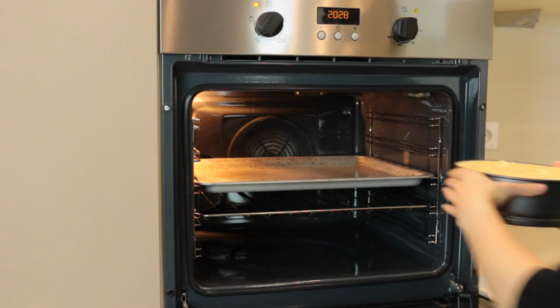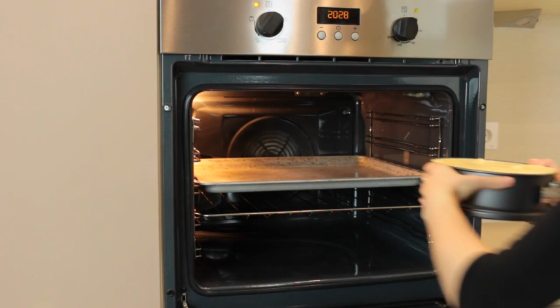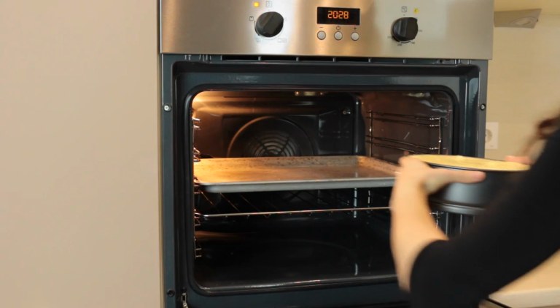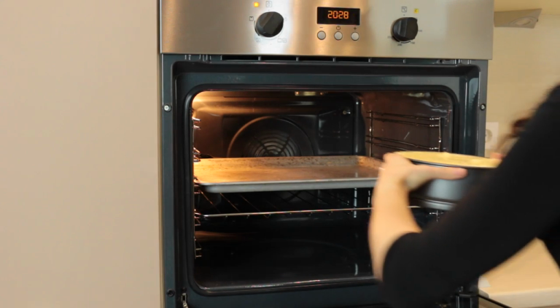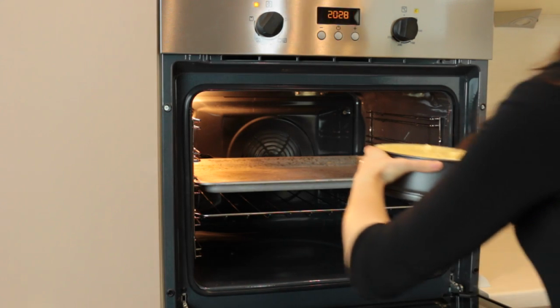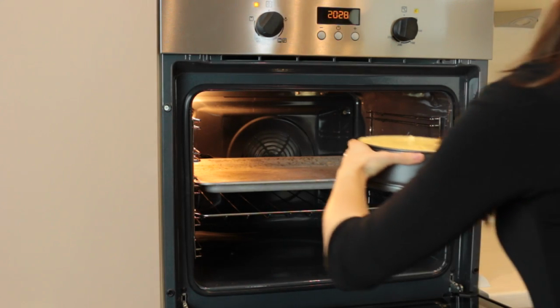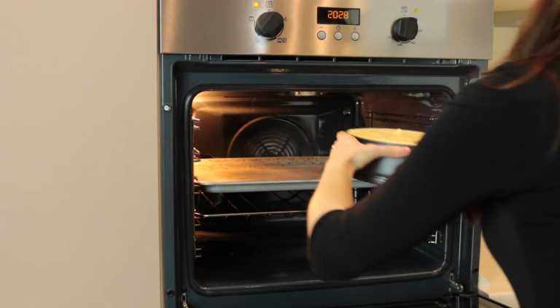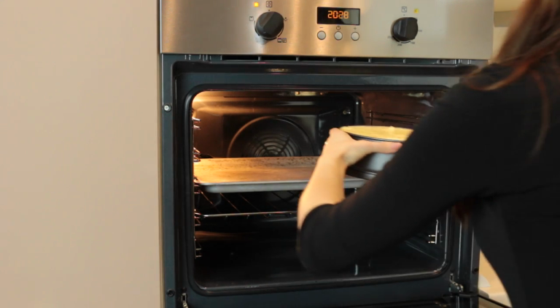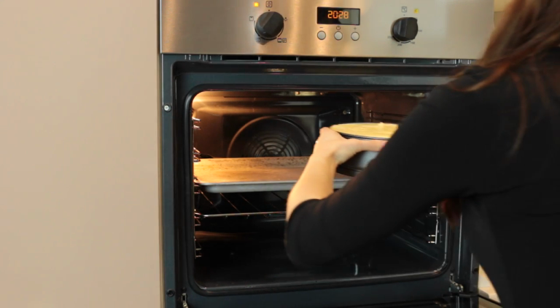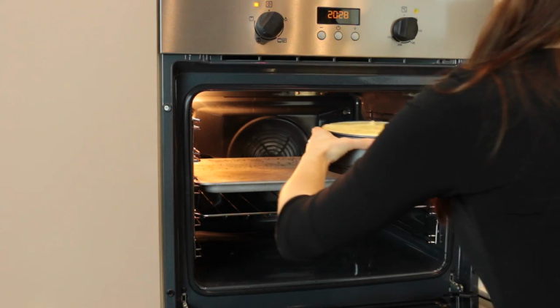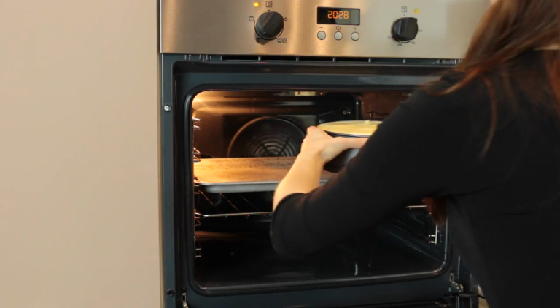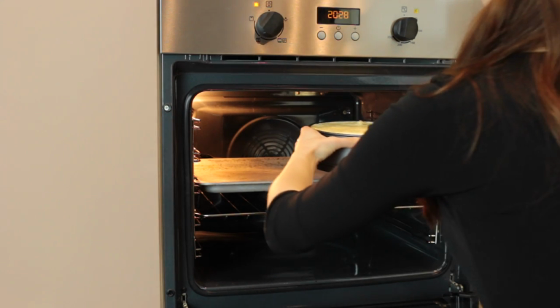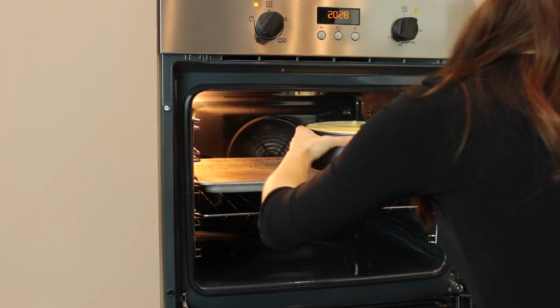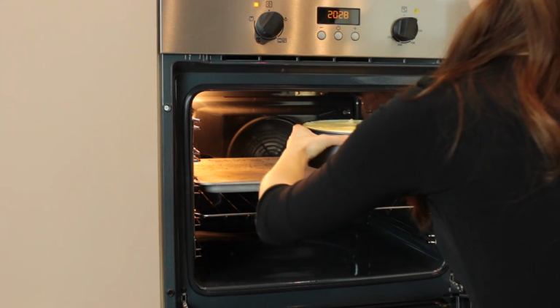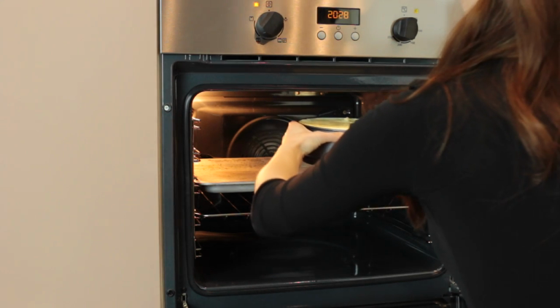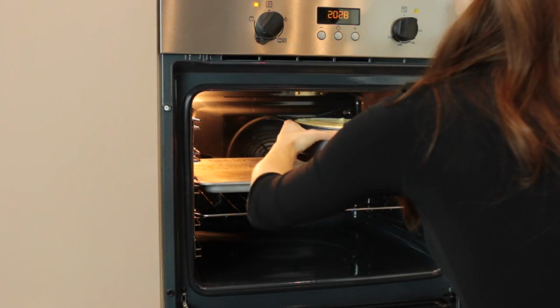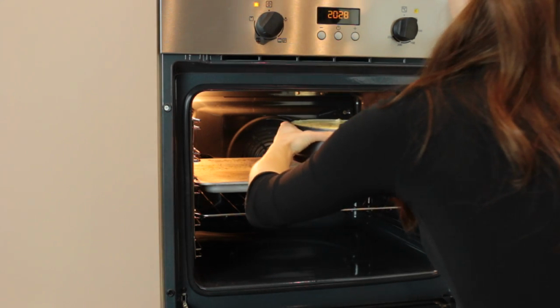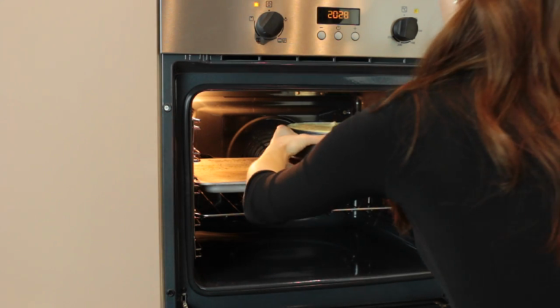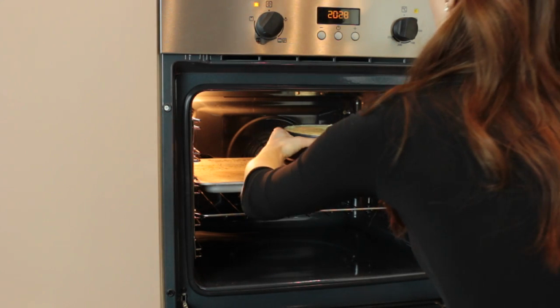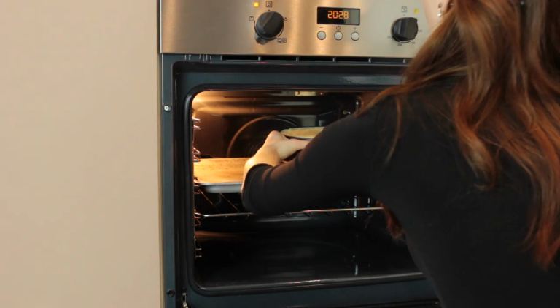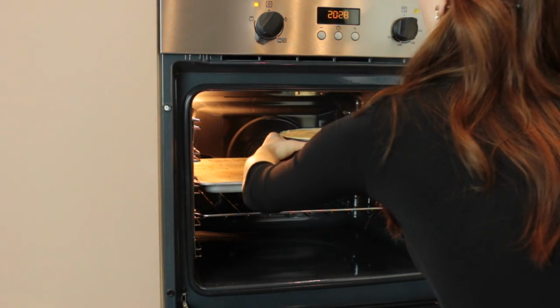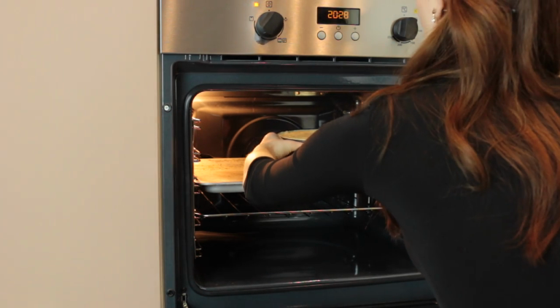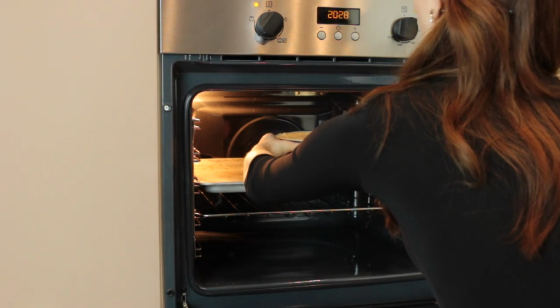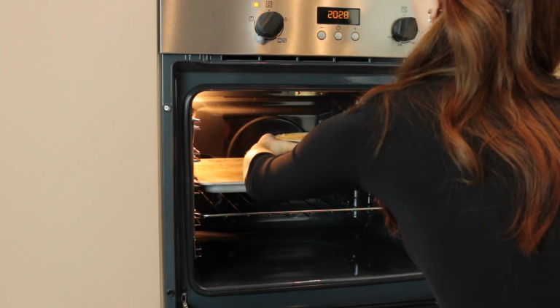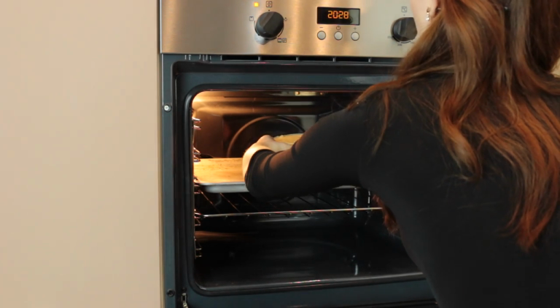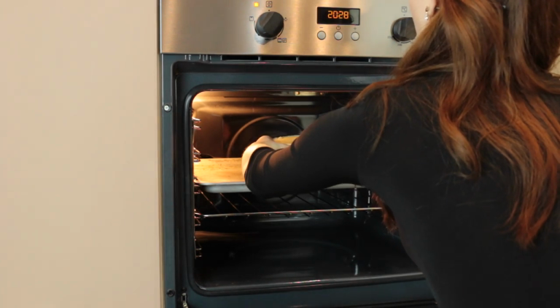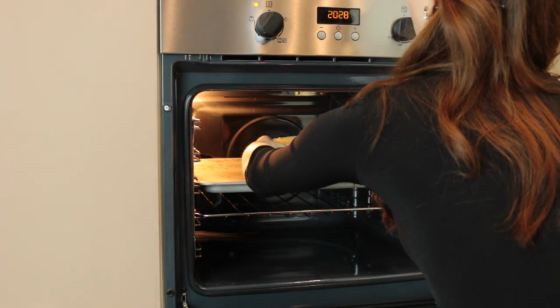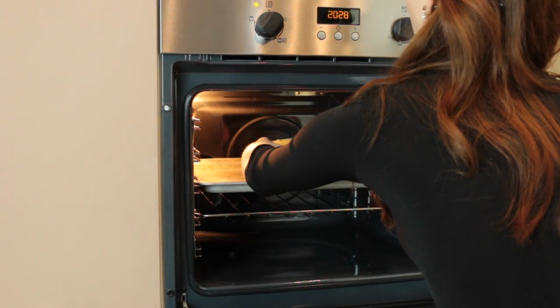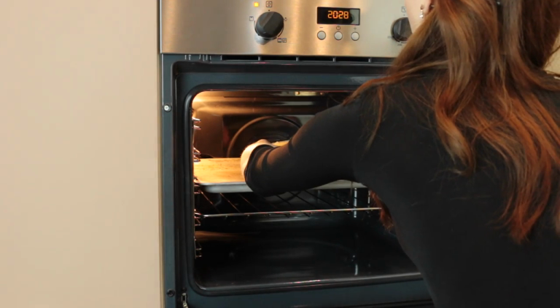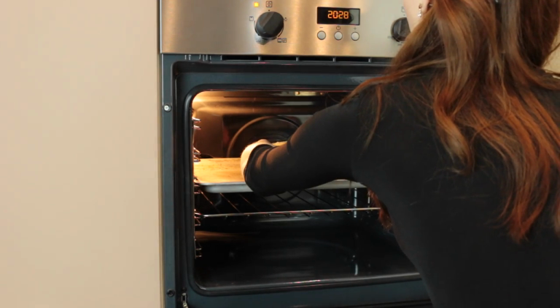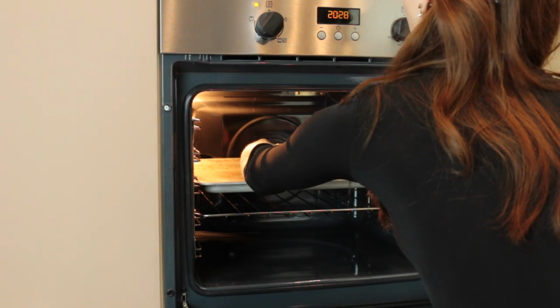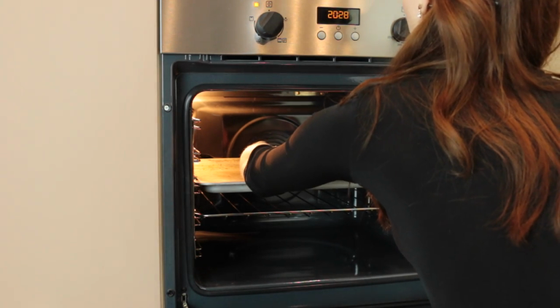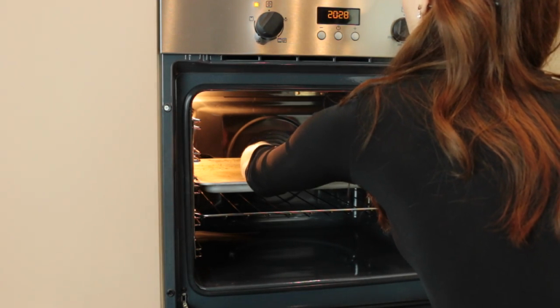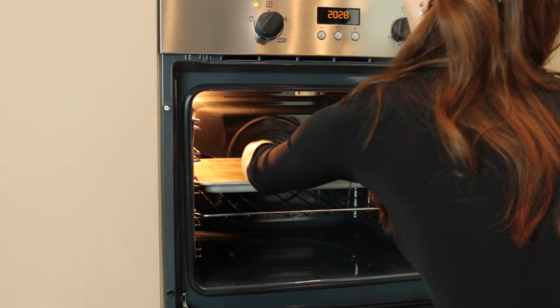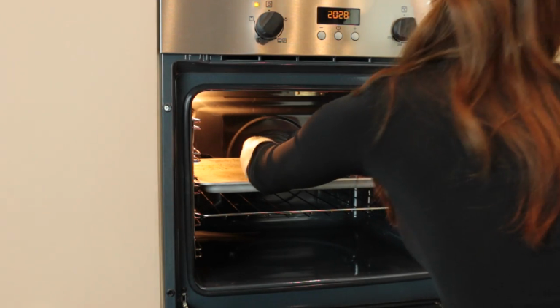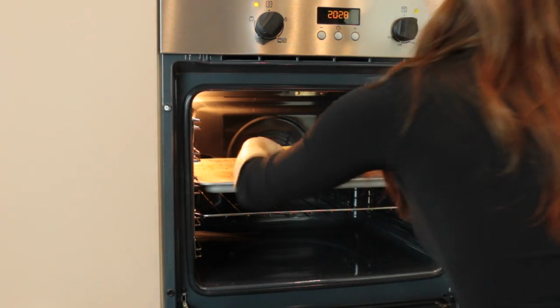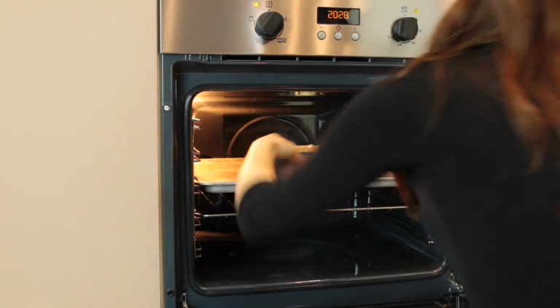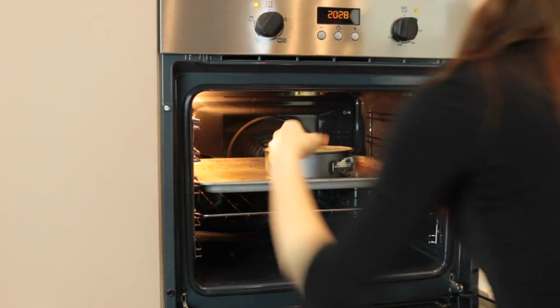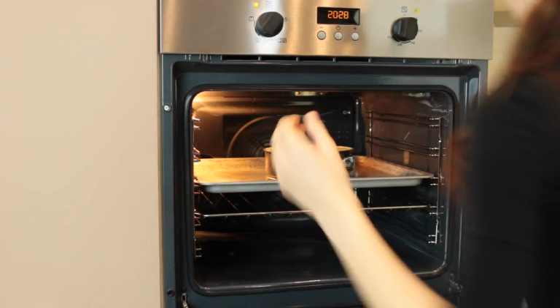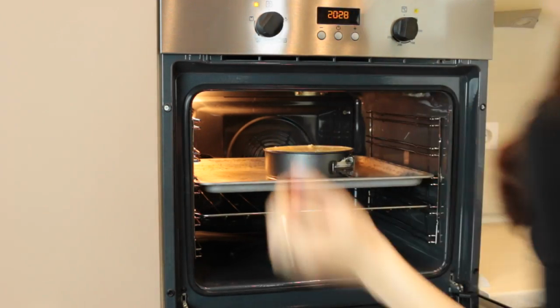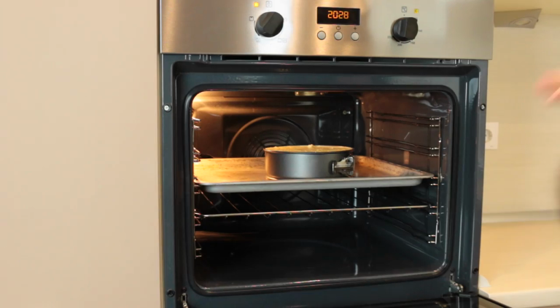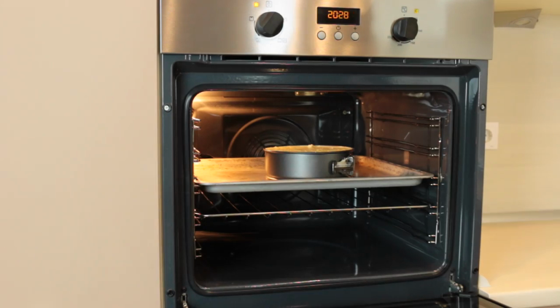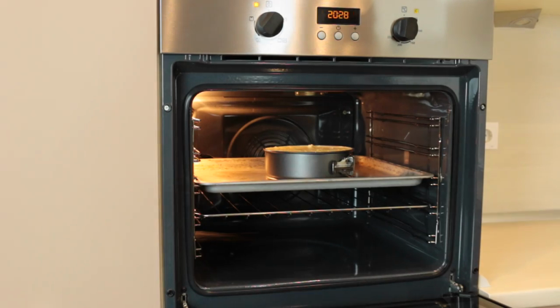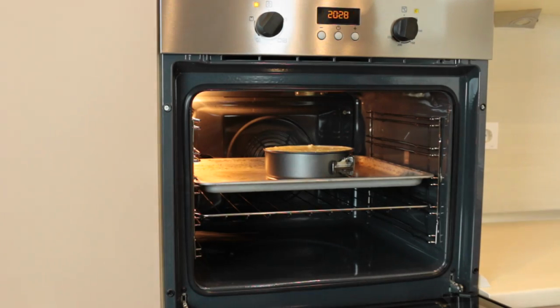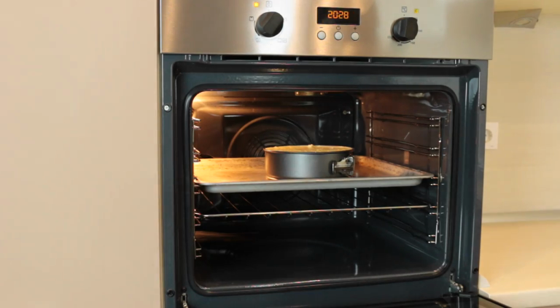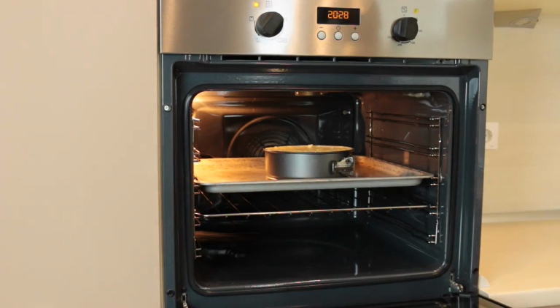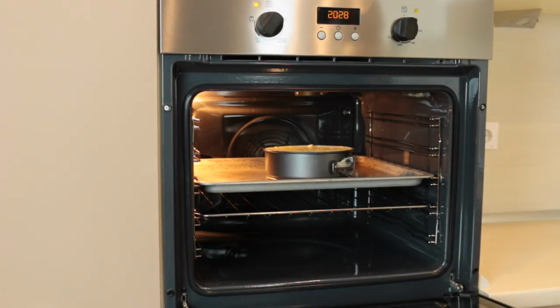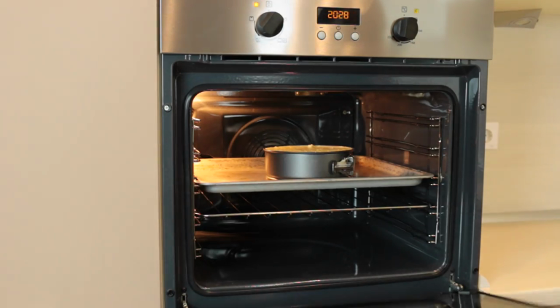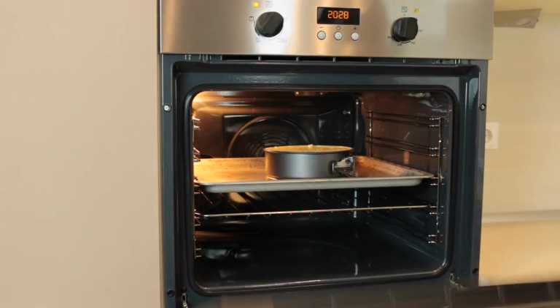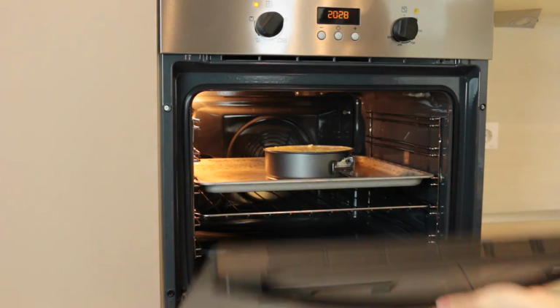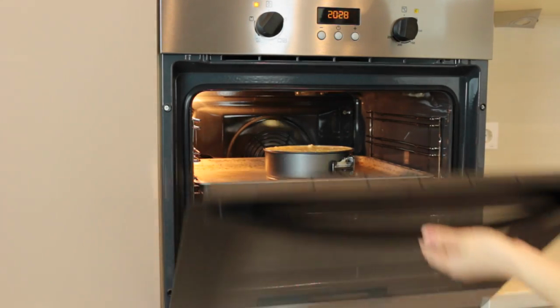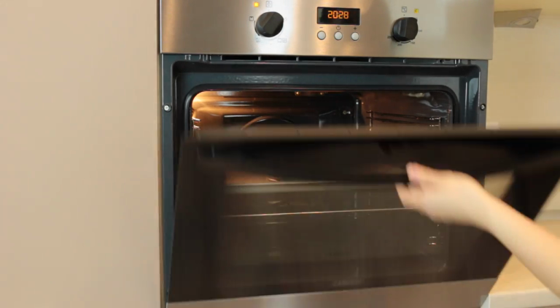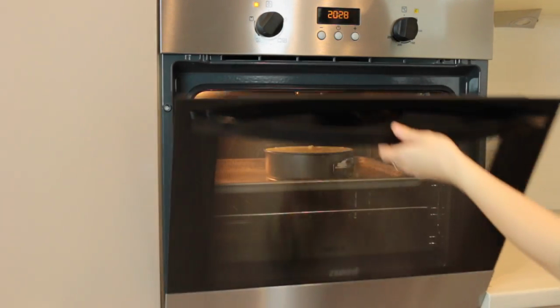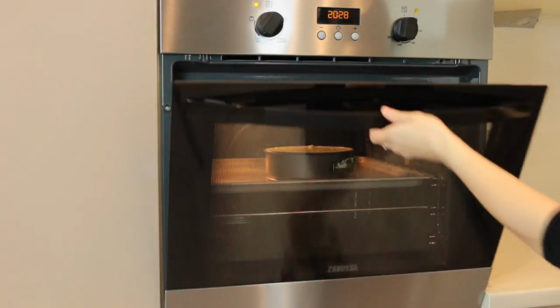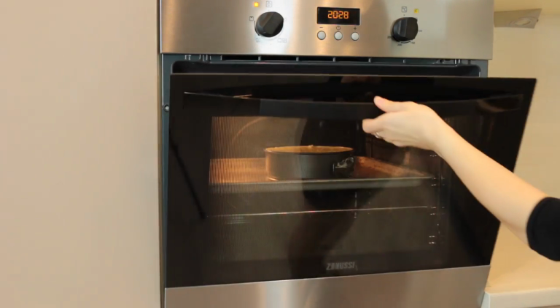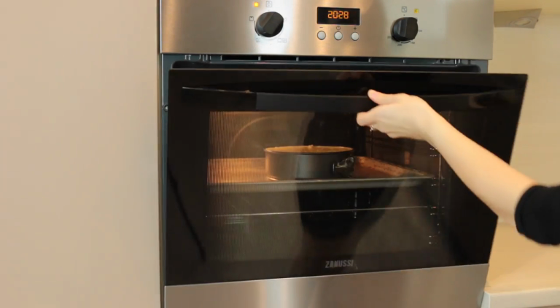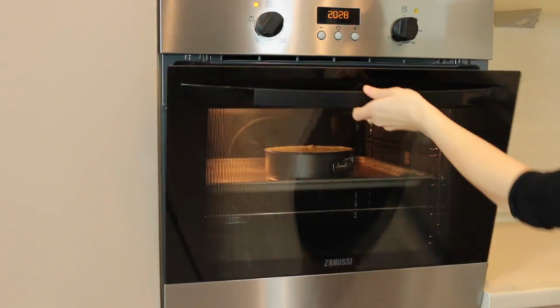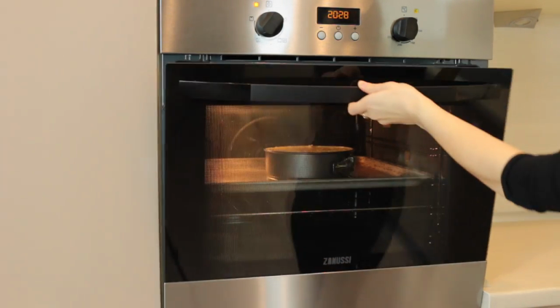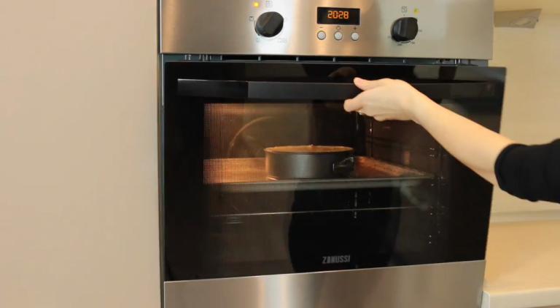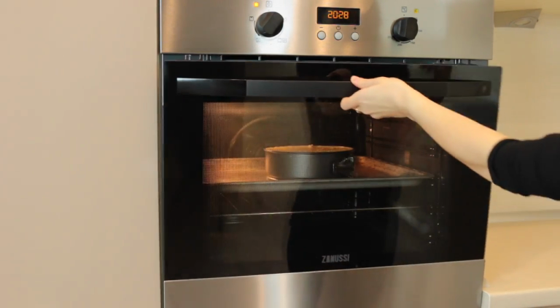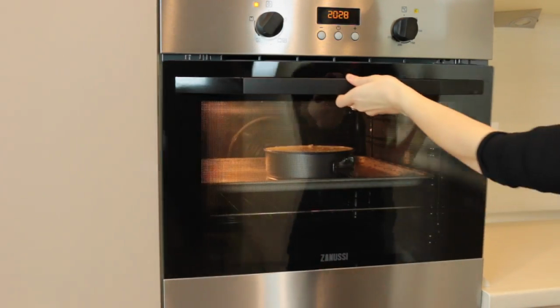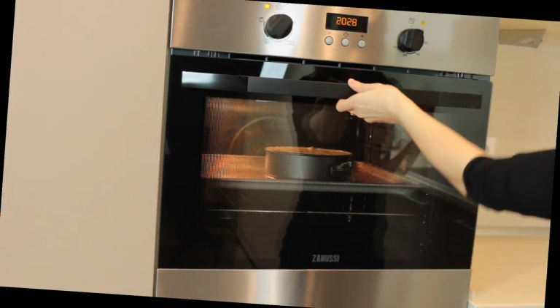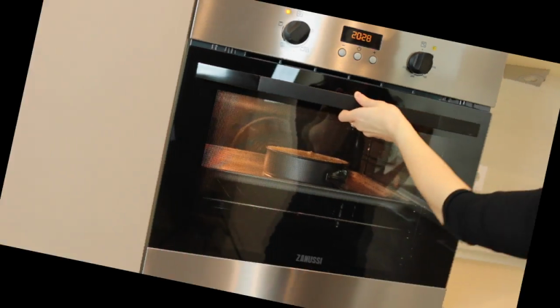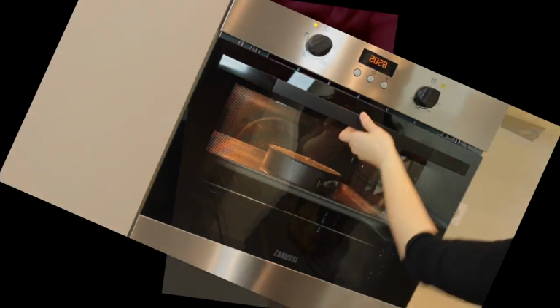Bake it for 40 minutes at 180 degrees Celsius. After baking, let it rest for at least 20 minutes.